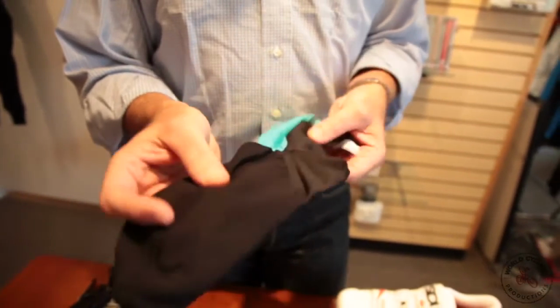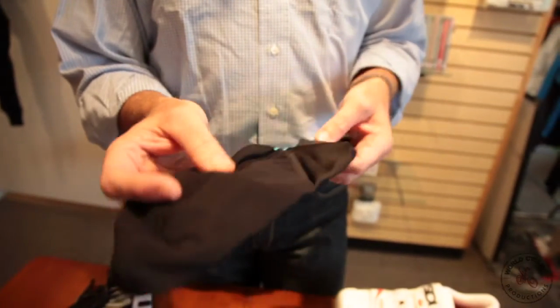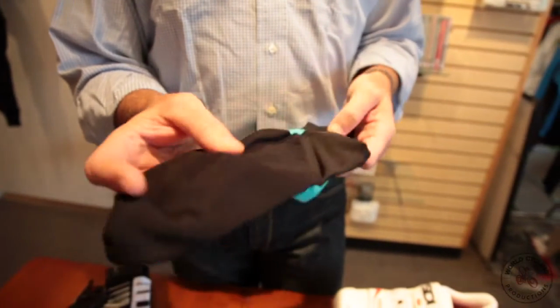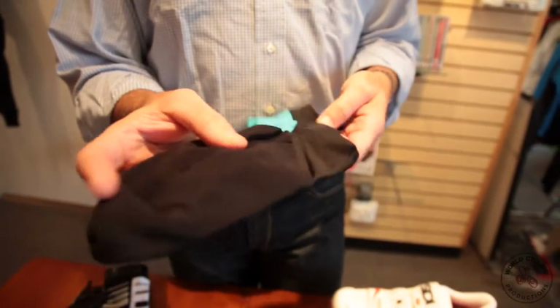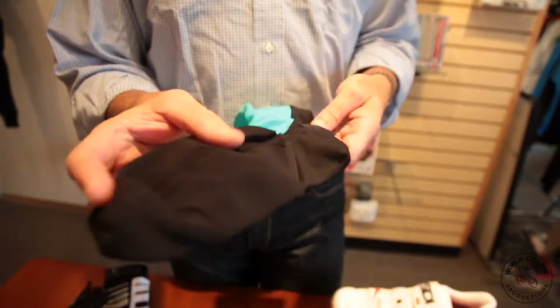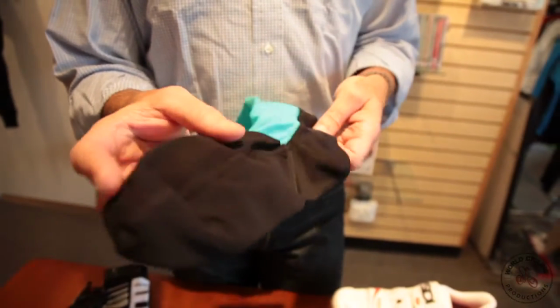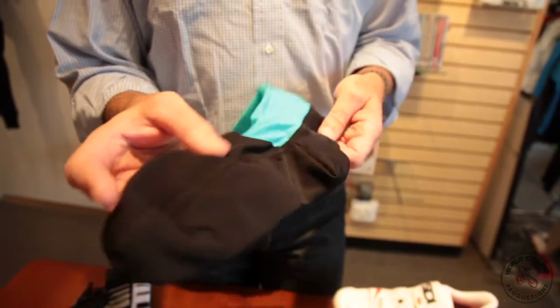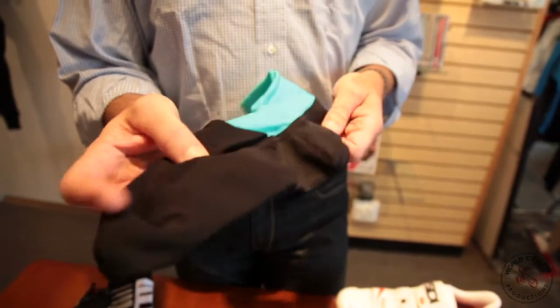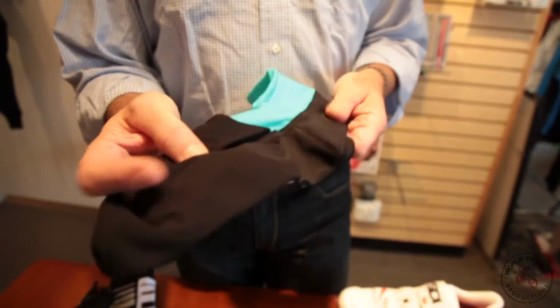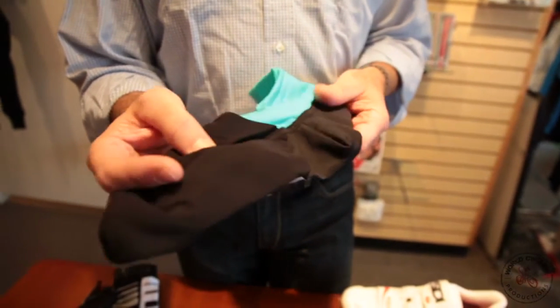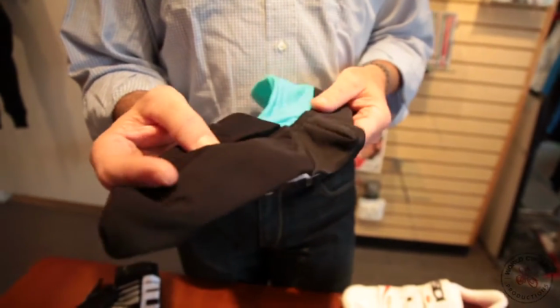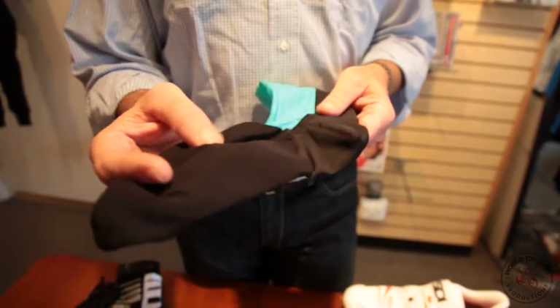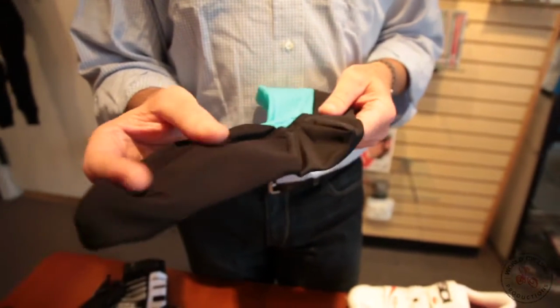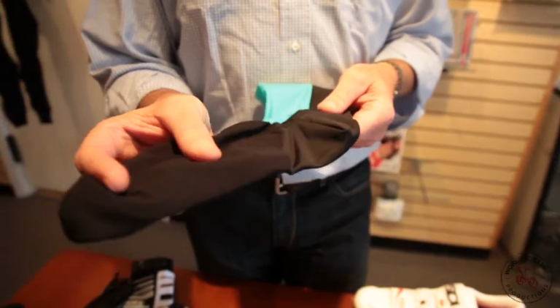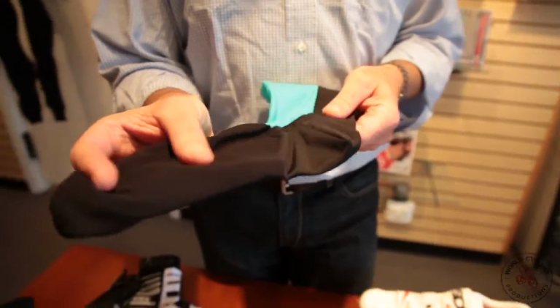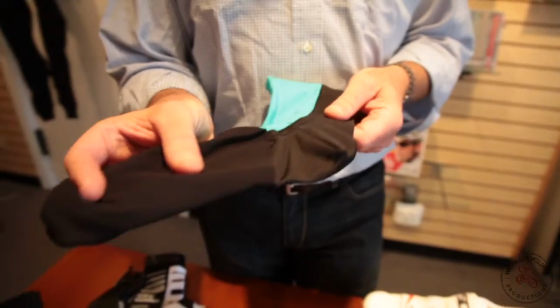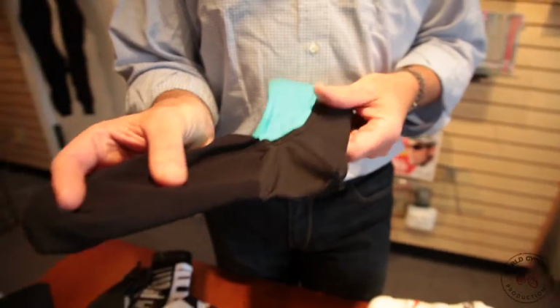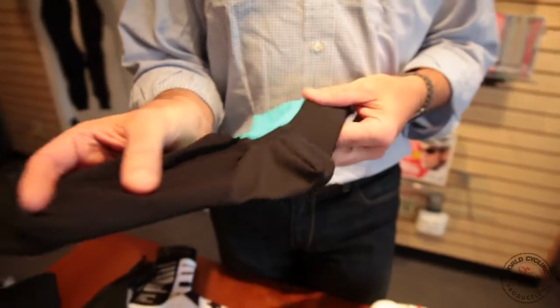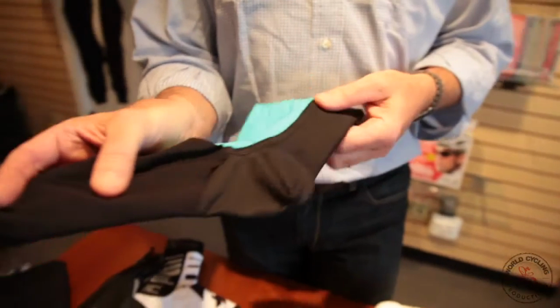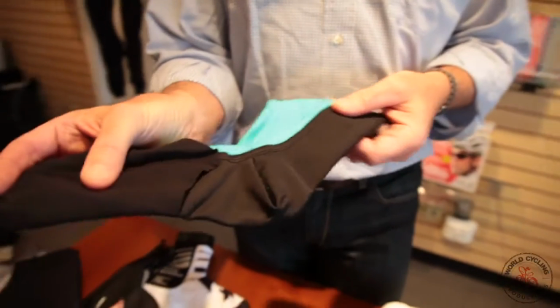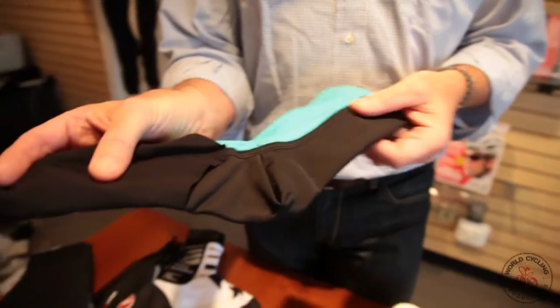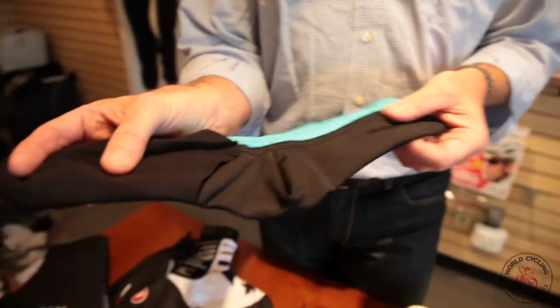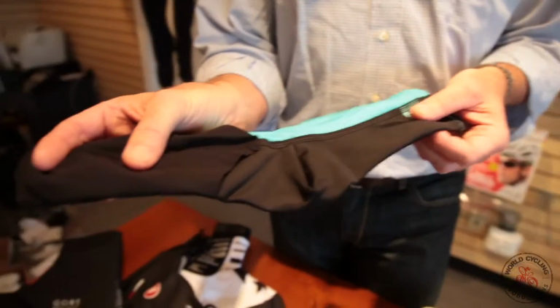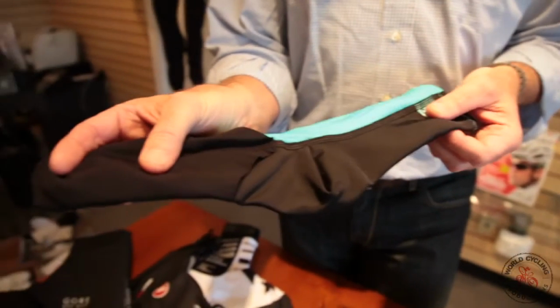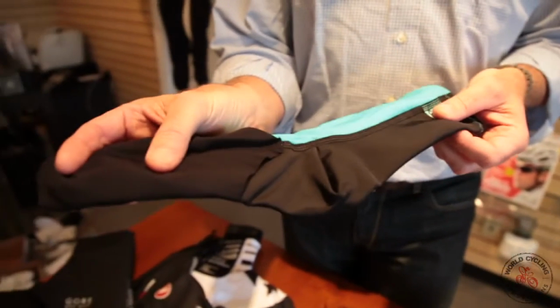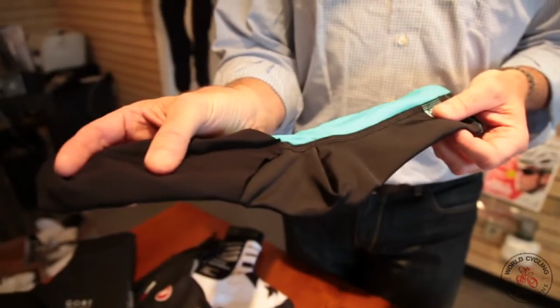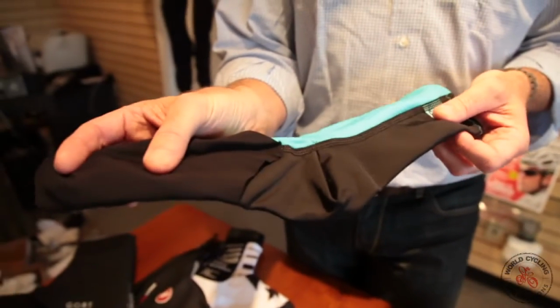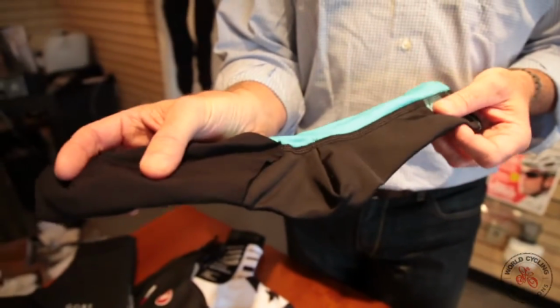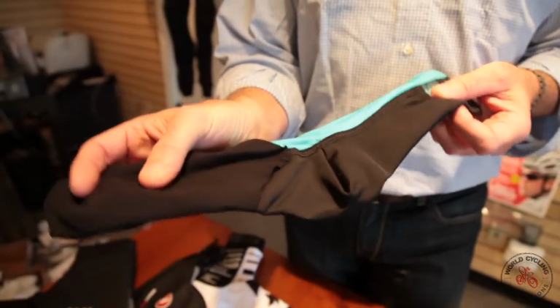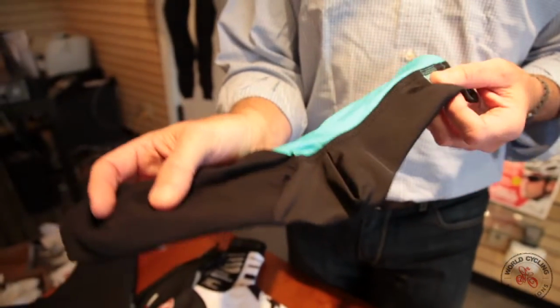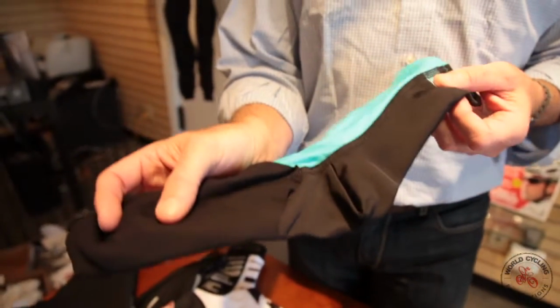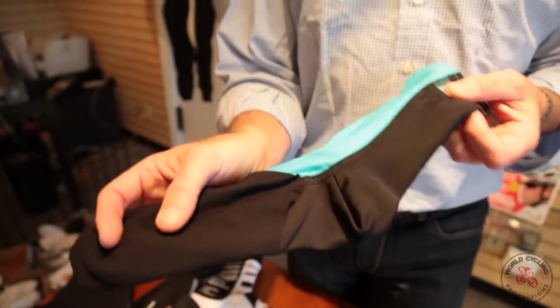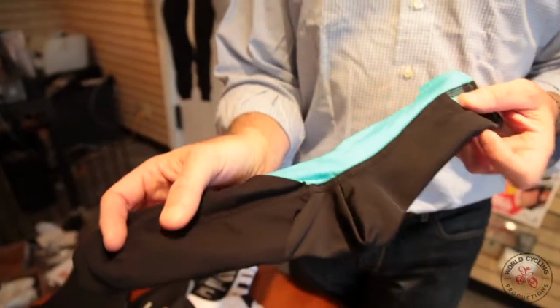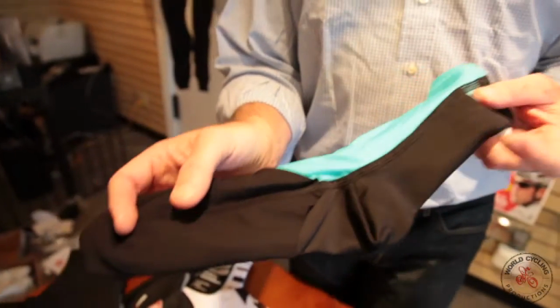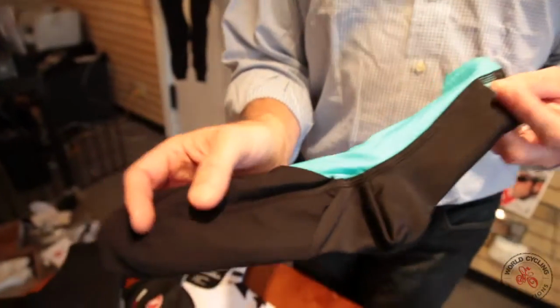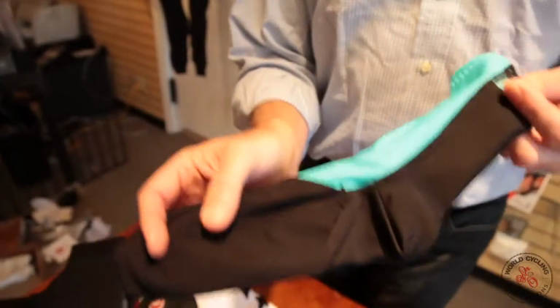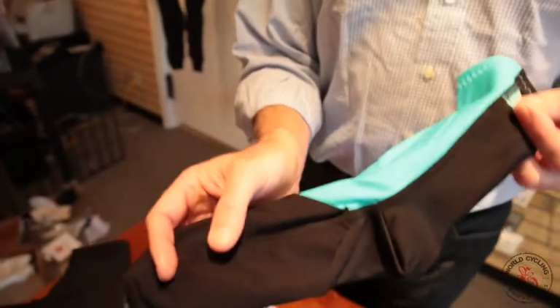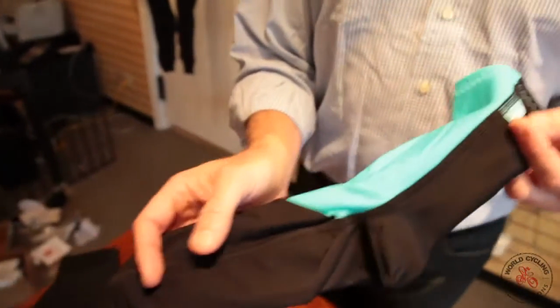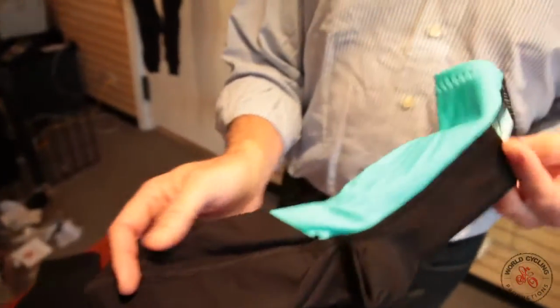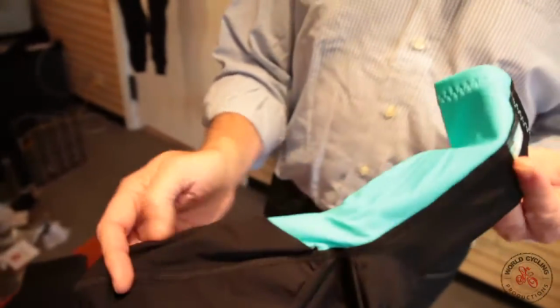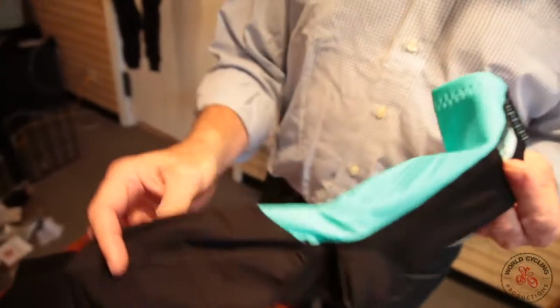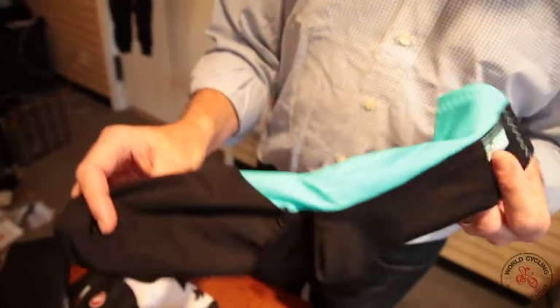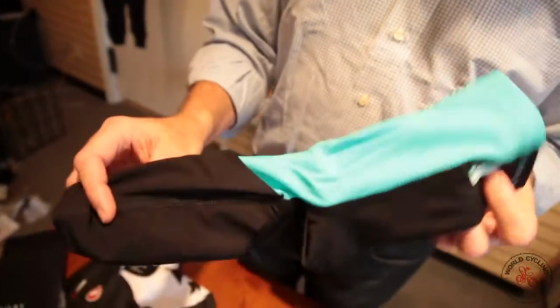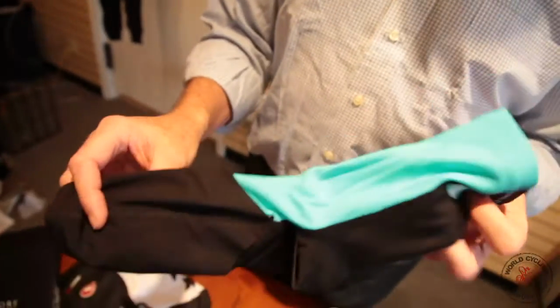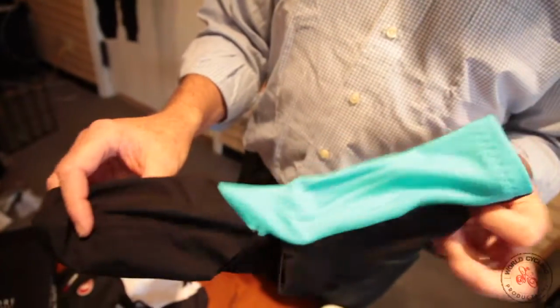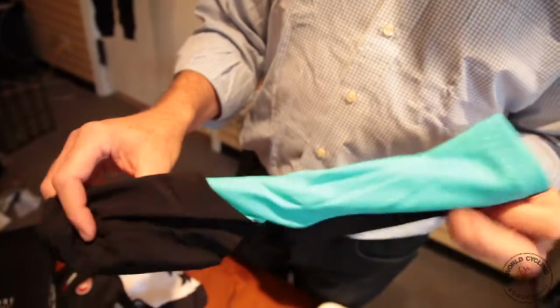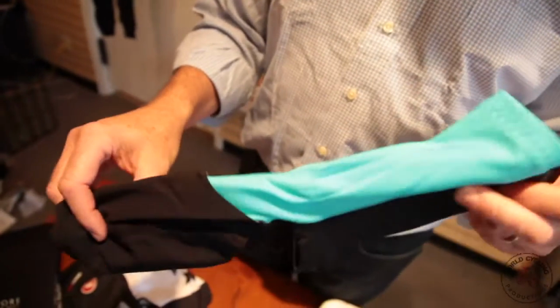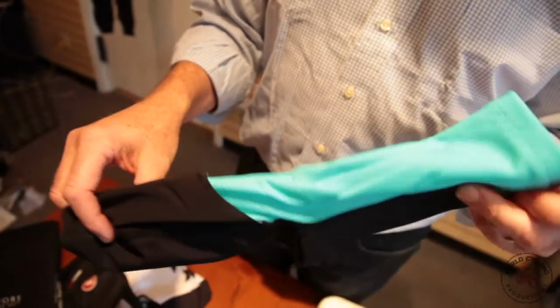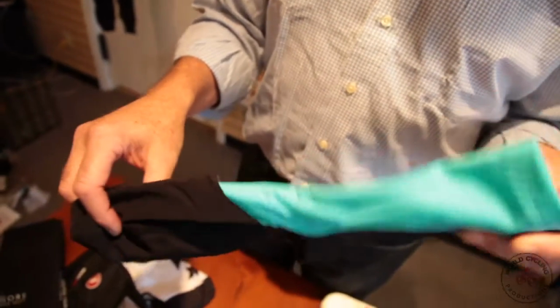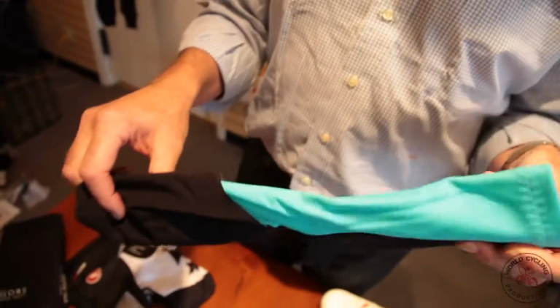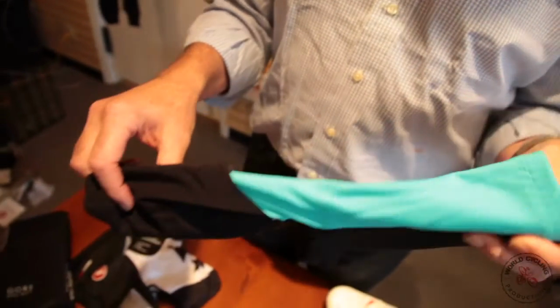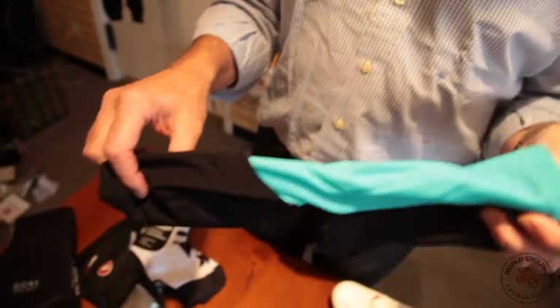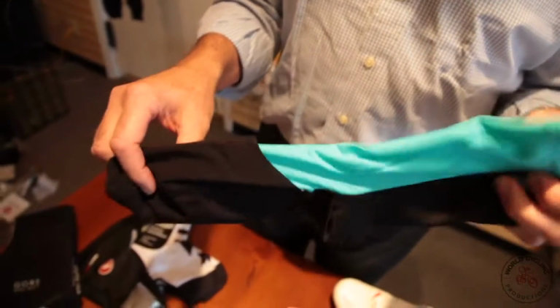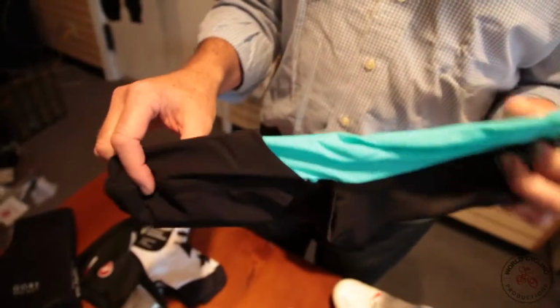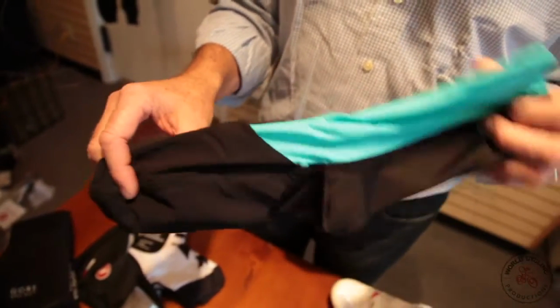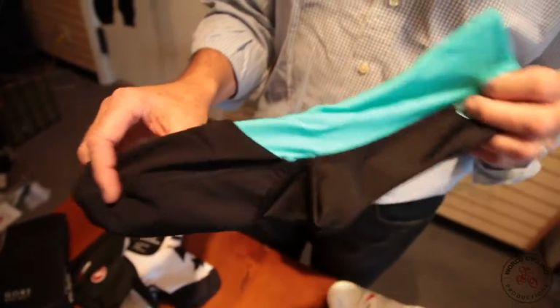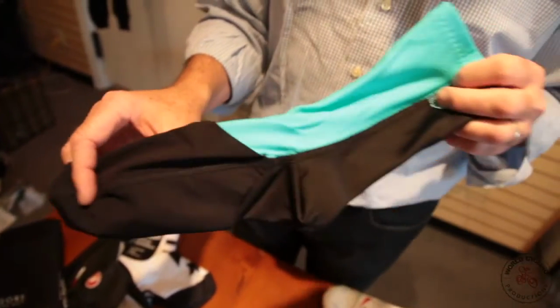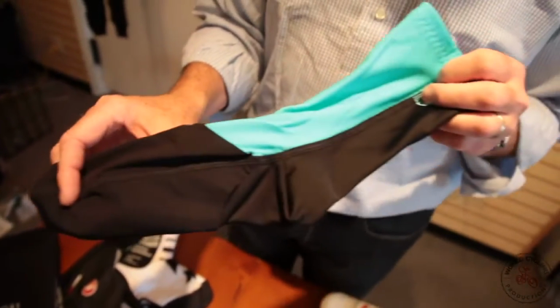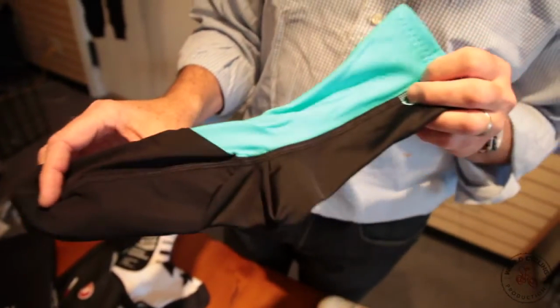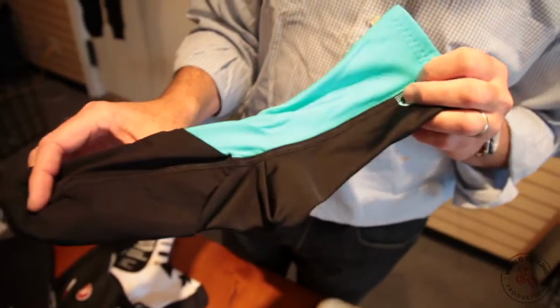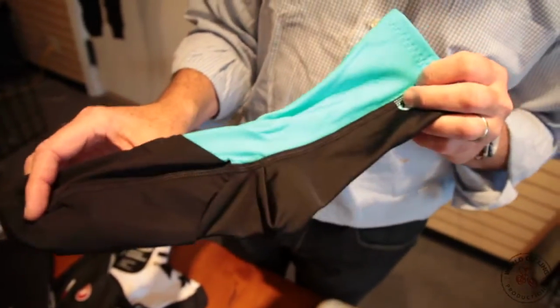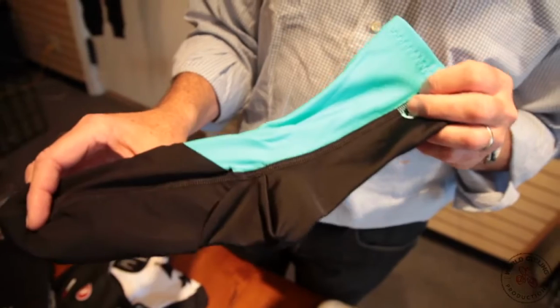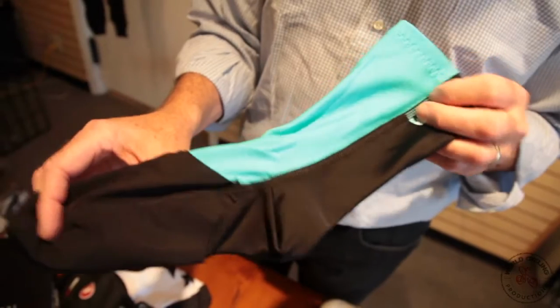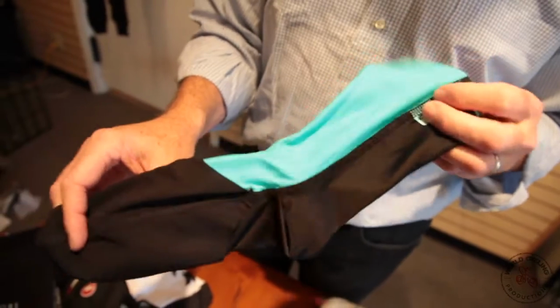It goes all the way around your toes, underneath your feet, and up your ankle. It keeps the moisture and wind off of your shoes.